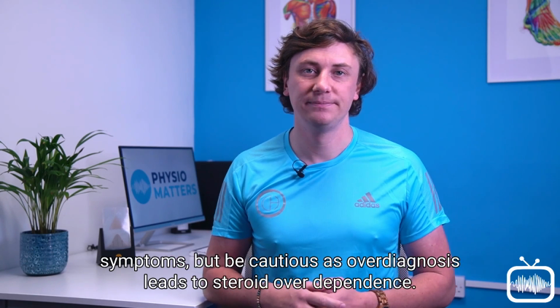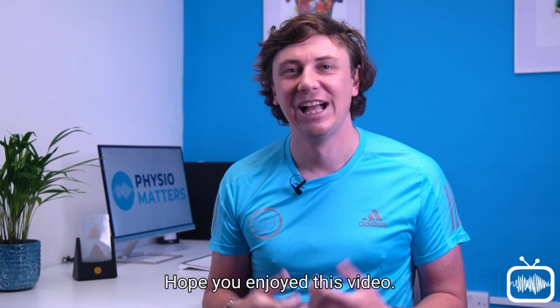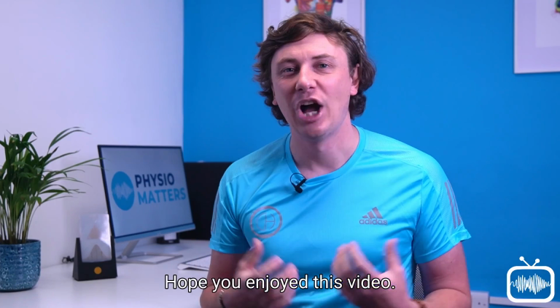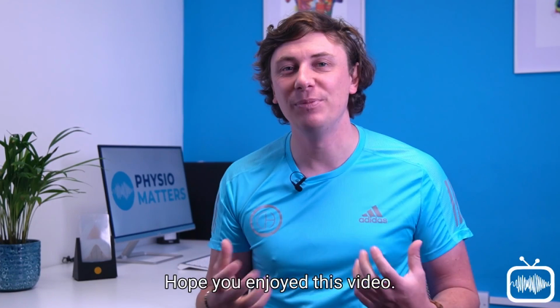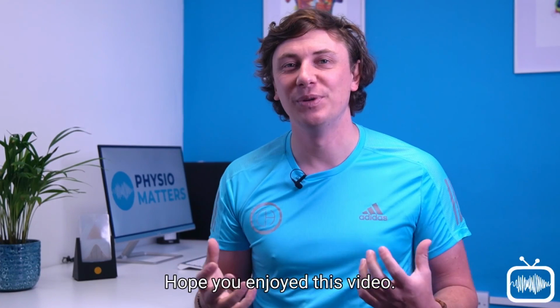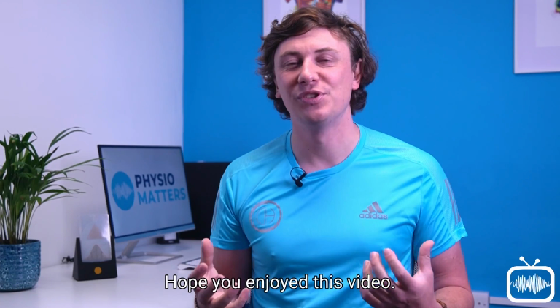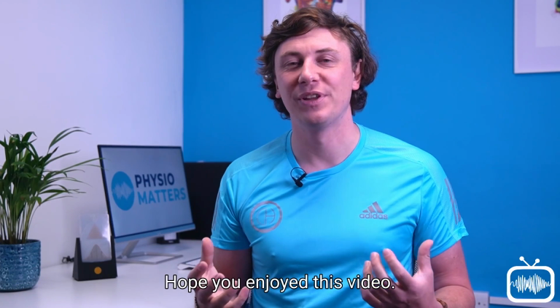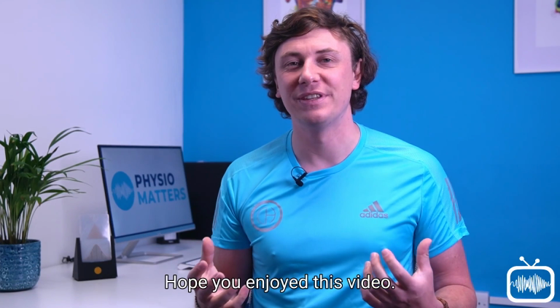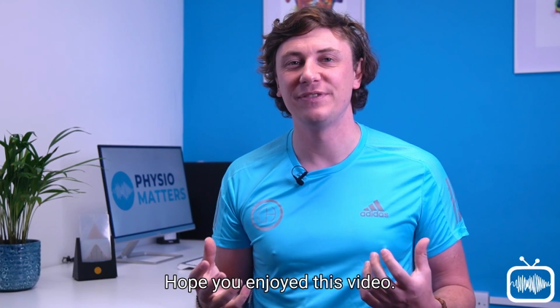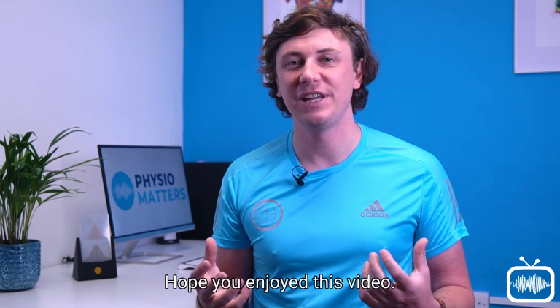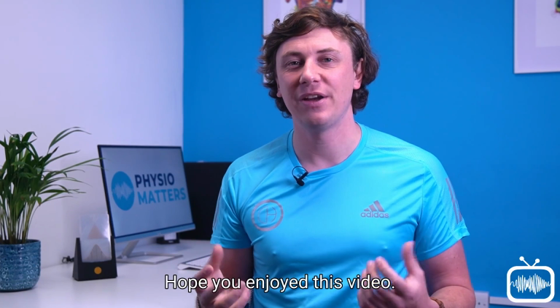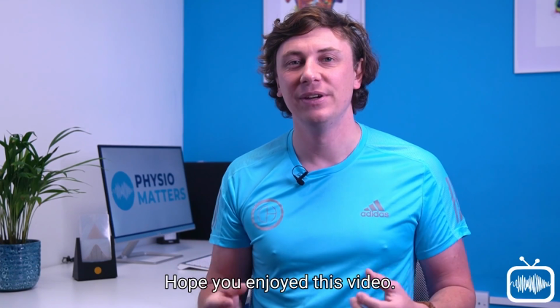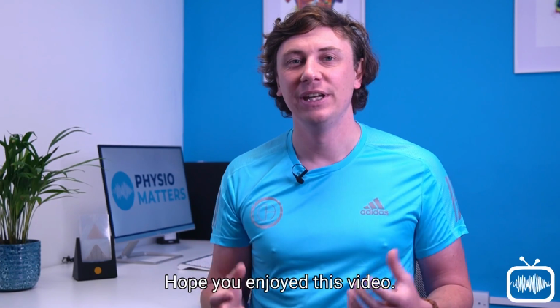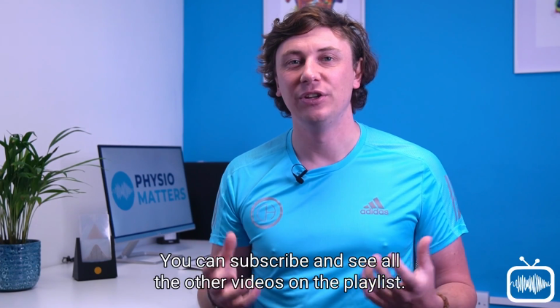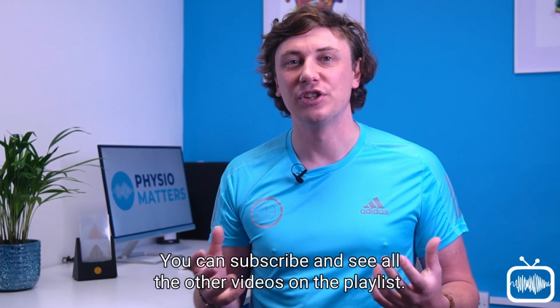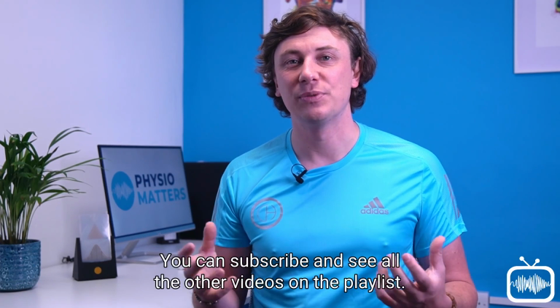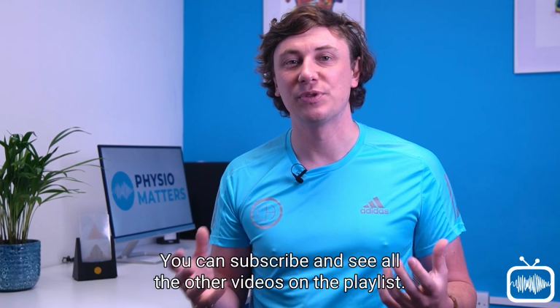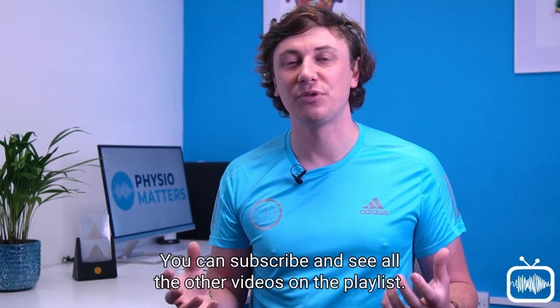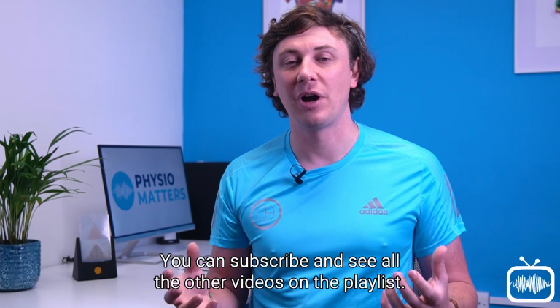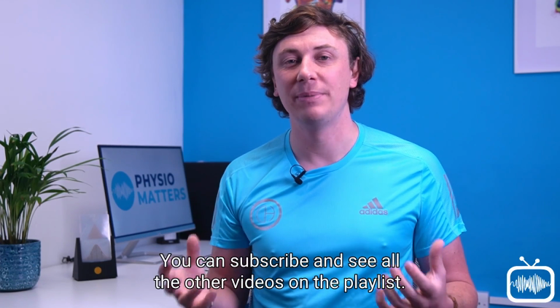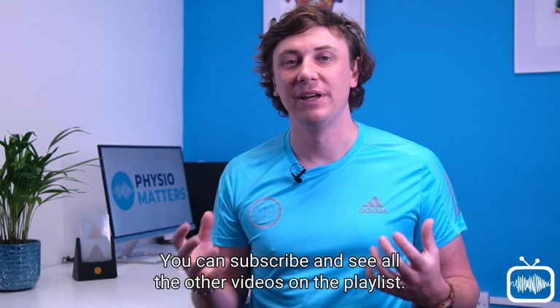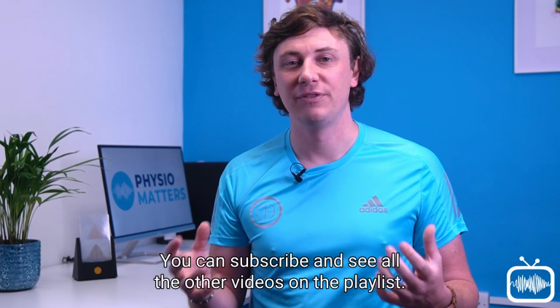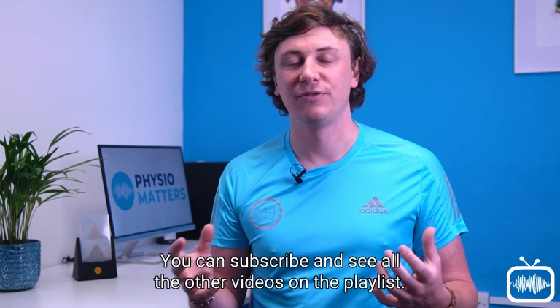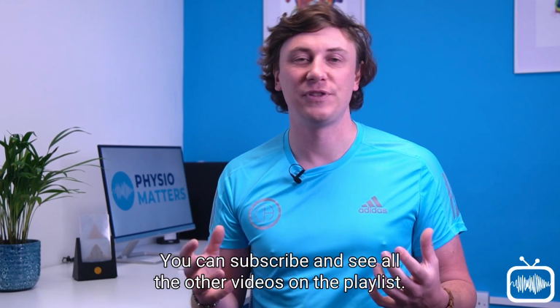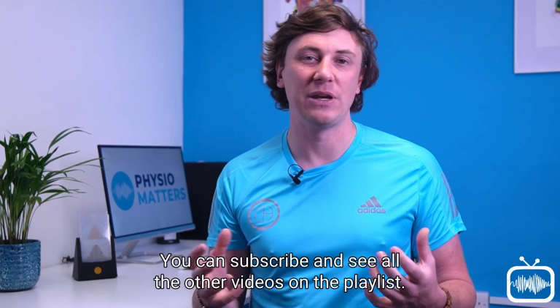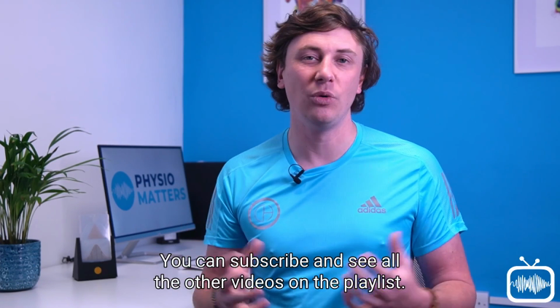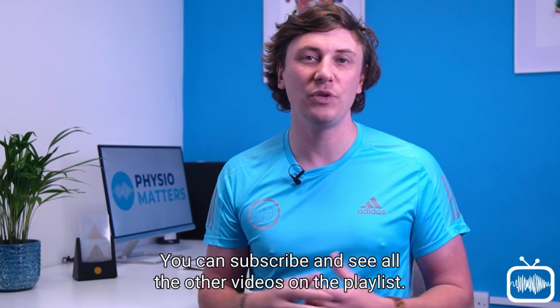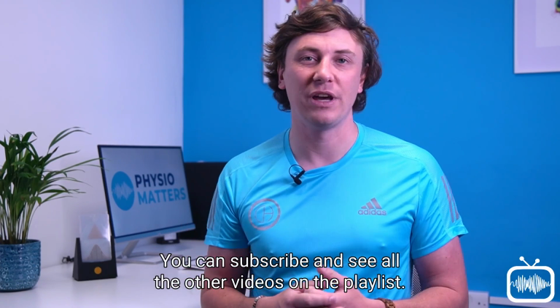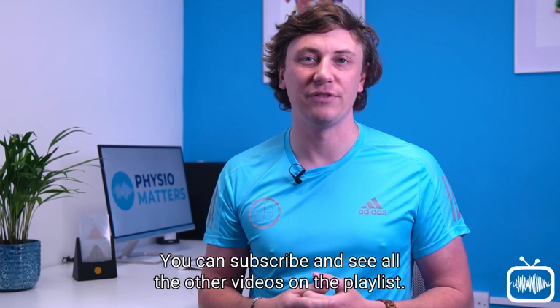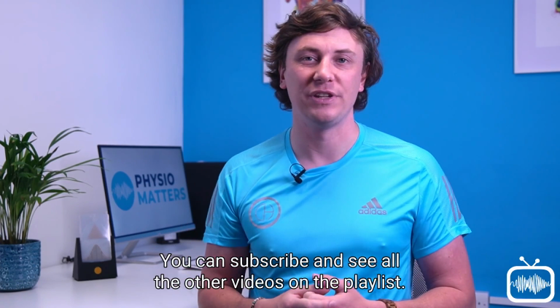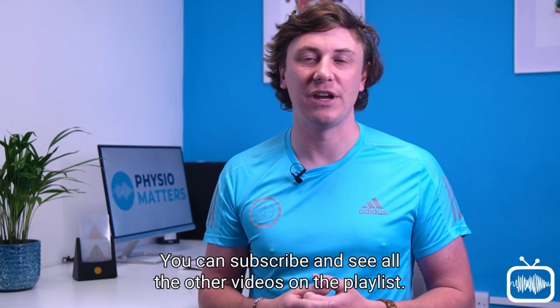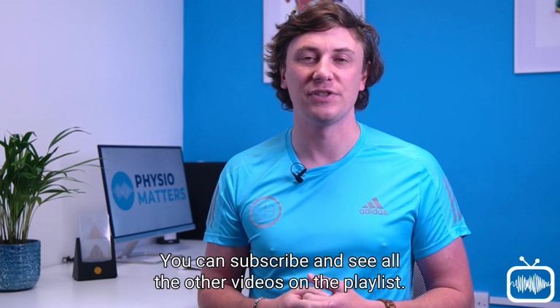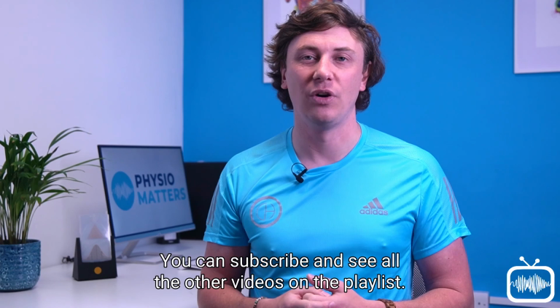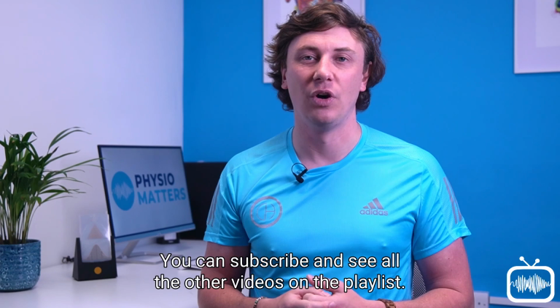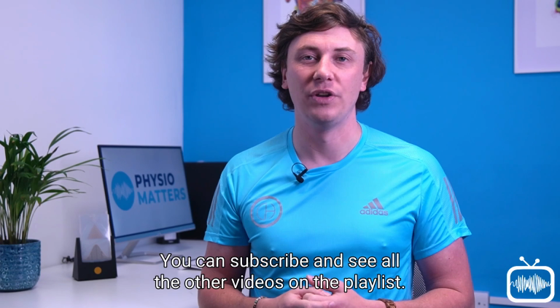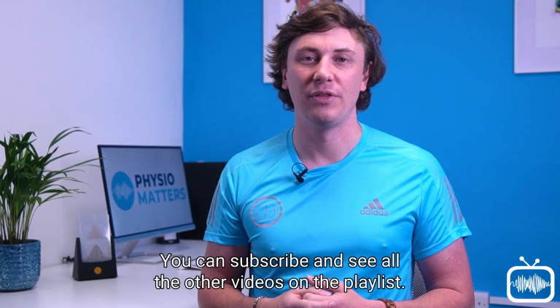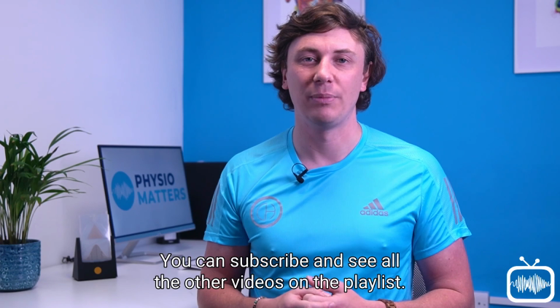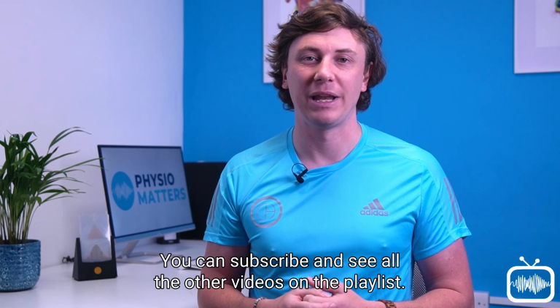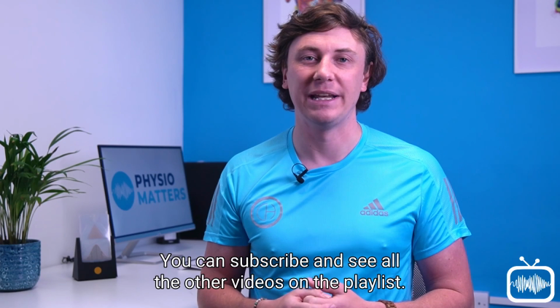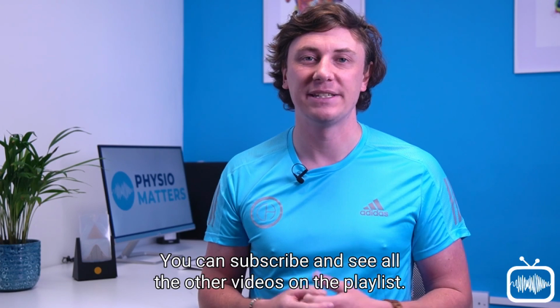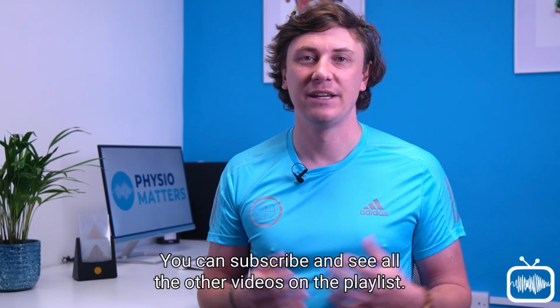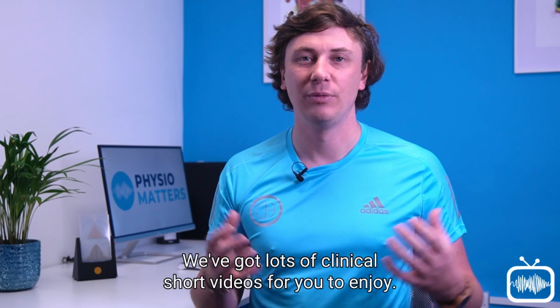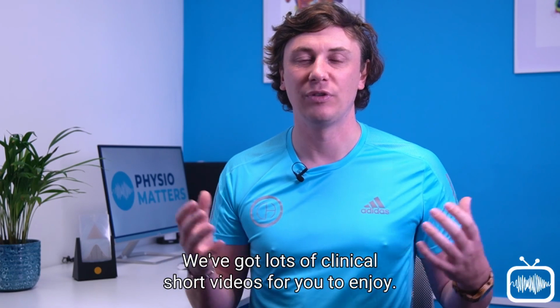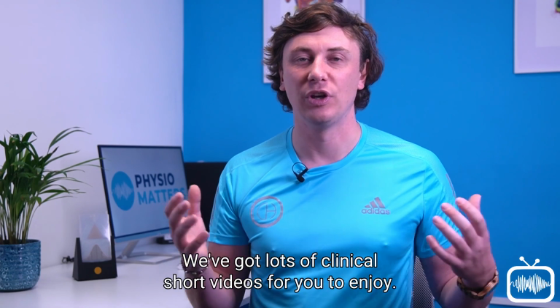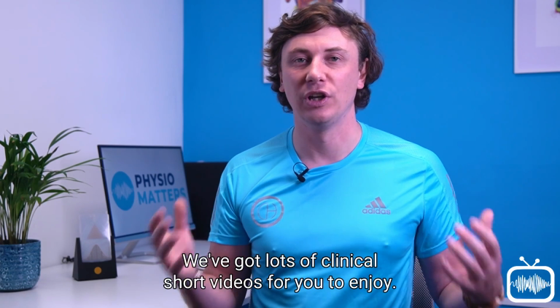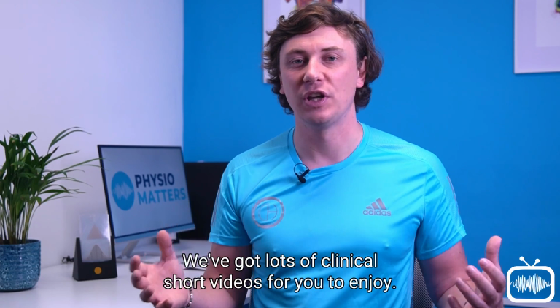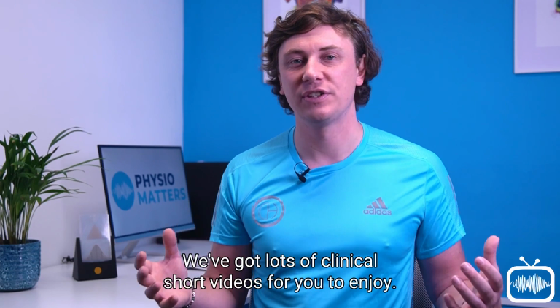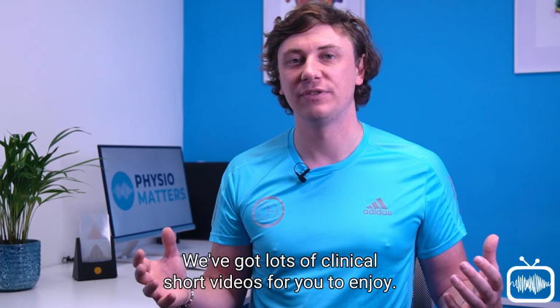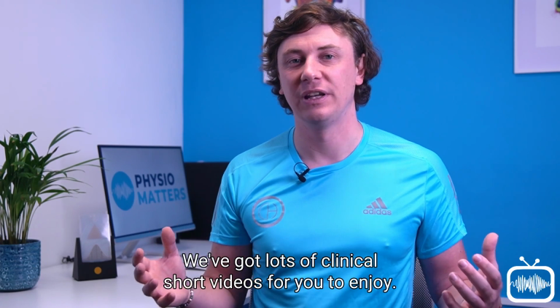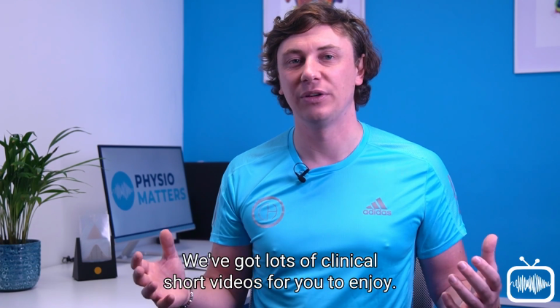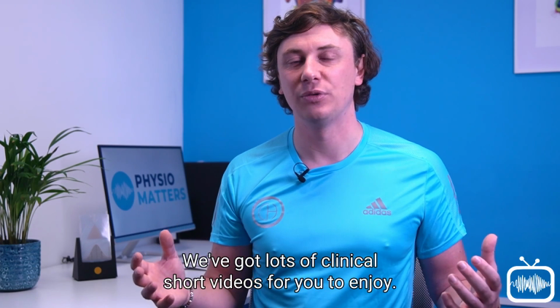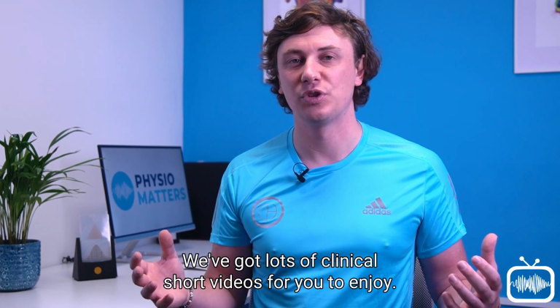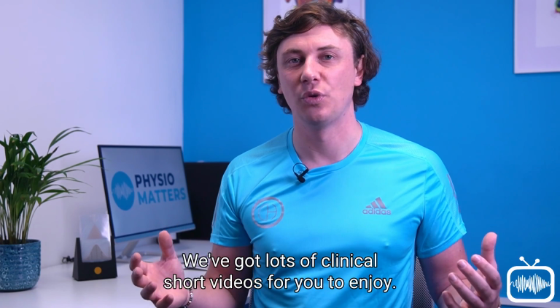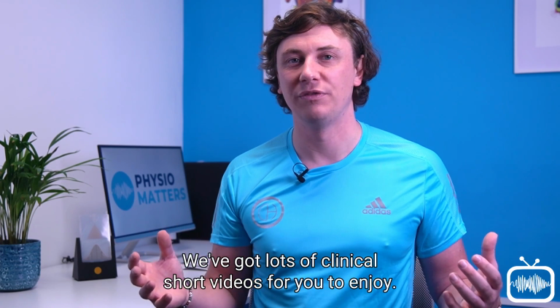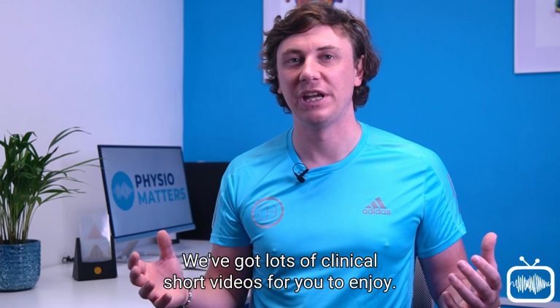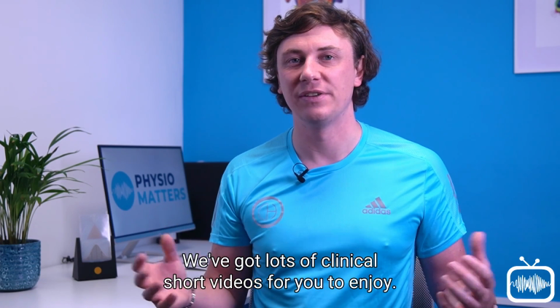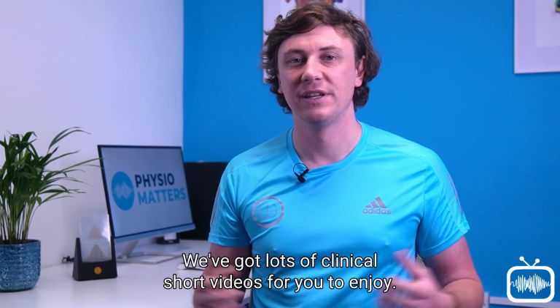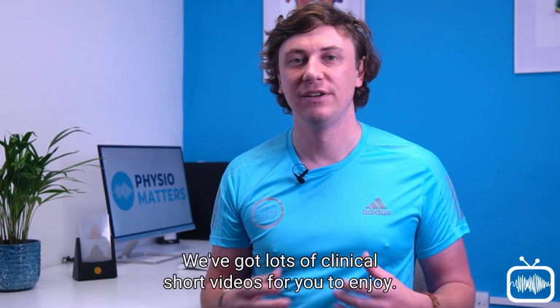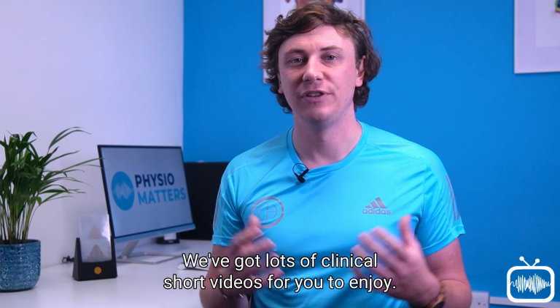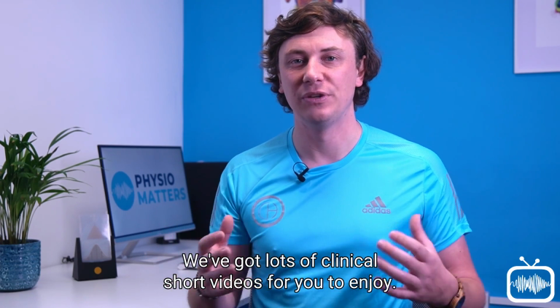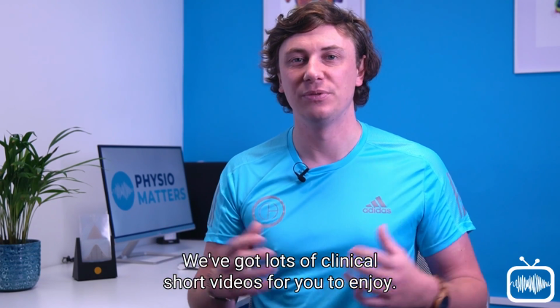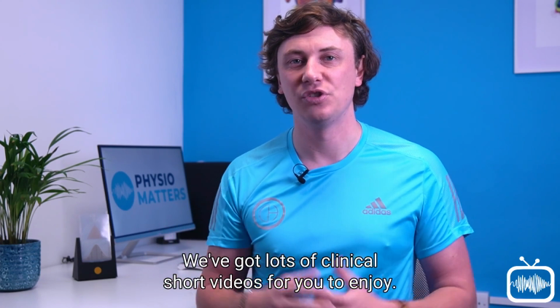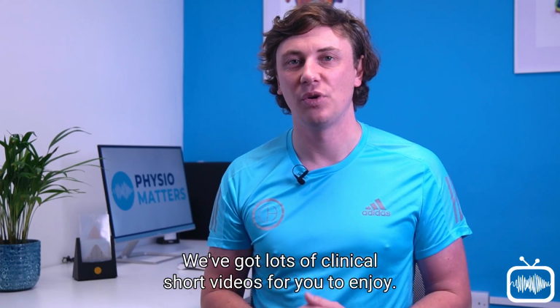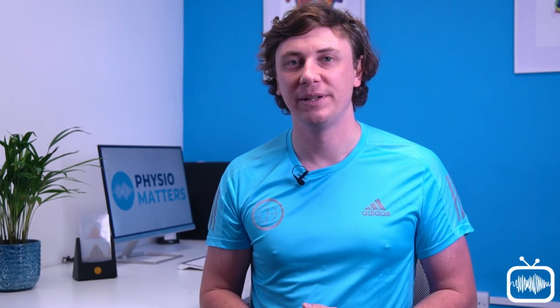I hope you enjoyed this video. You can subscribe and see all the other videos on the playlist. We have lots of clinical short videos for you to enjoy.